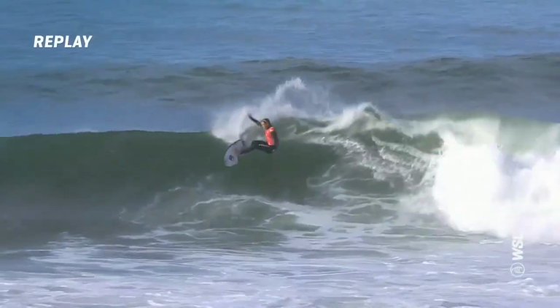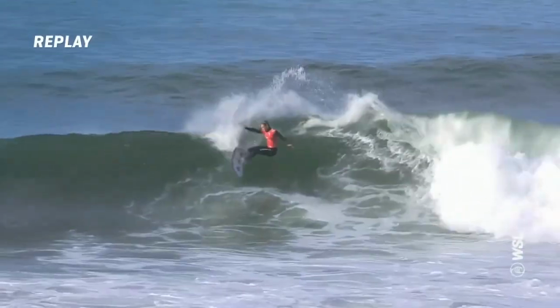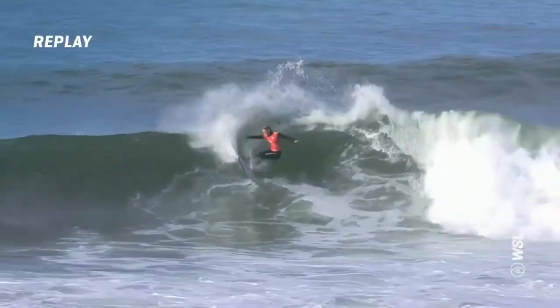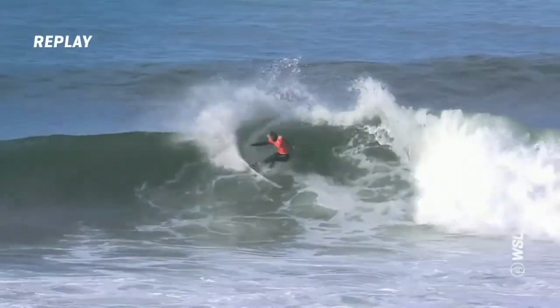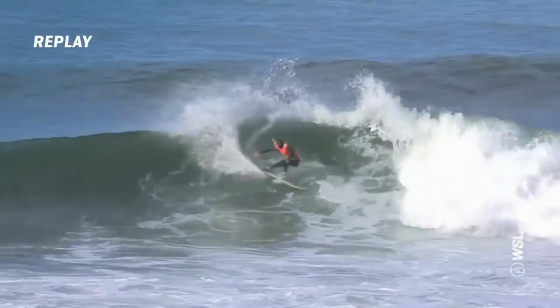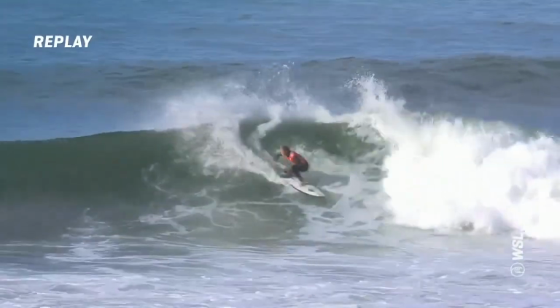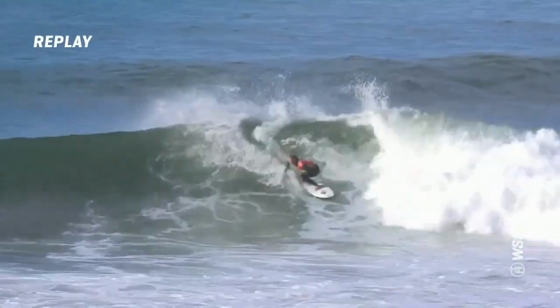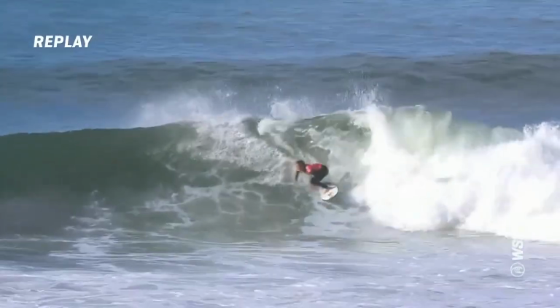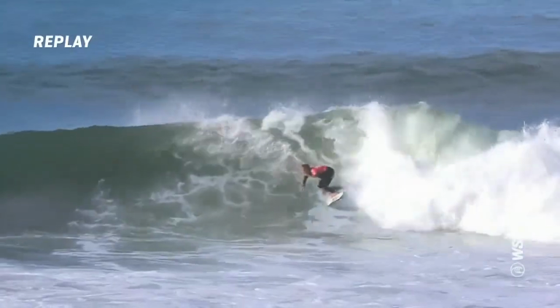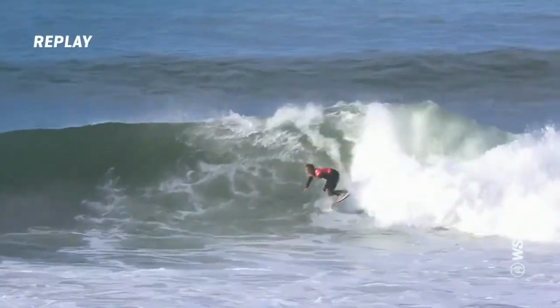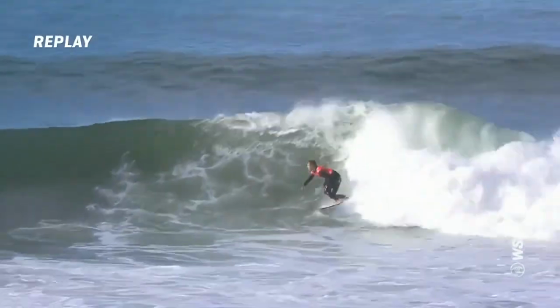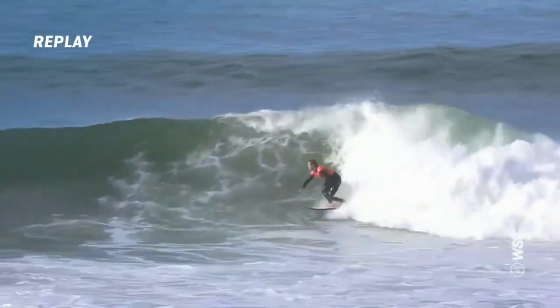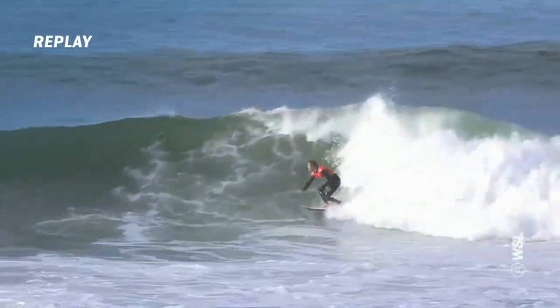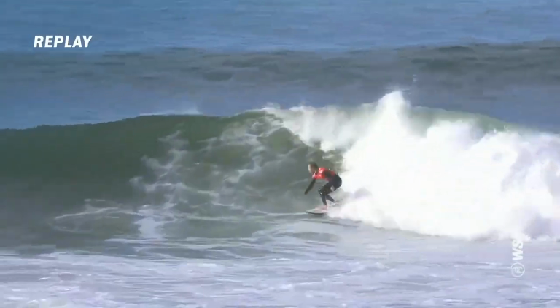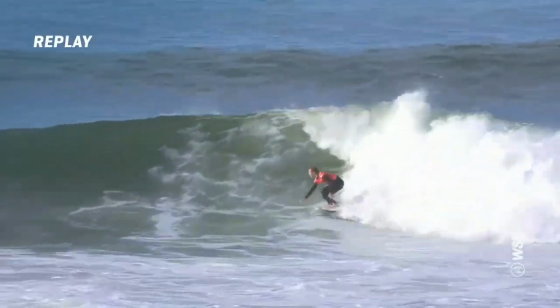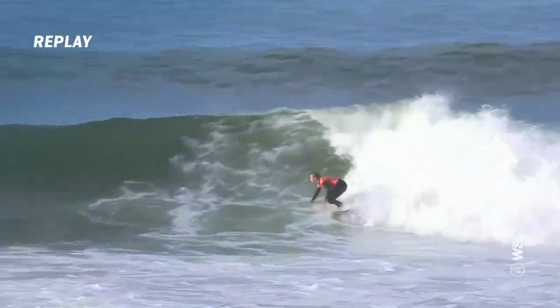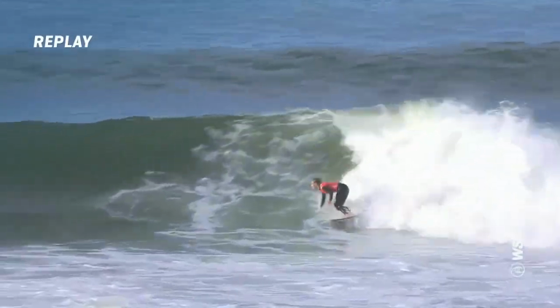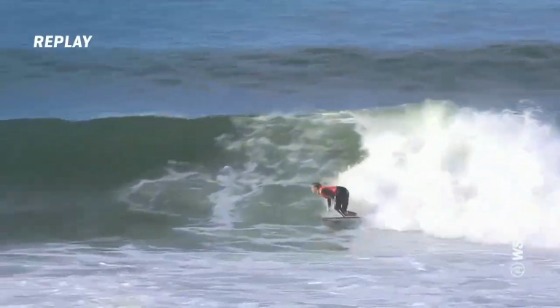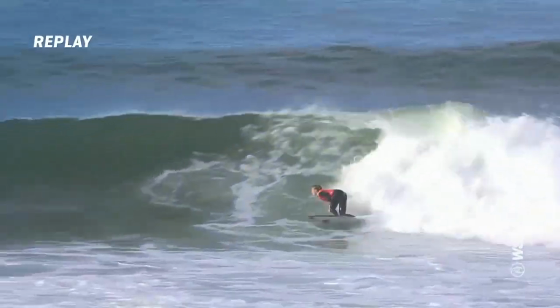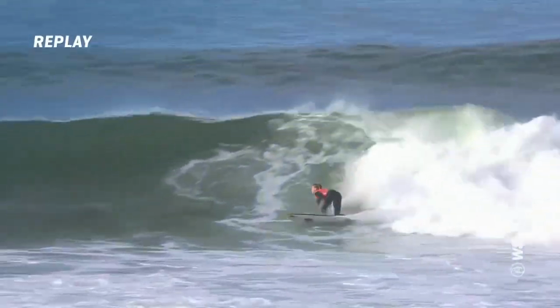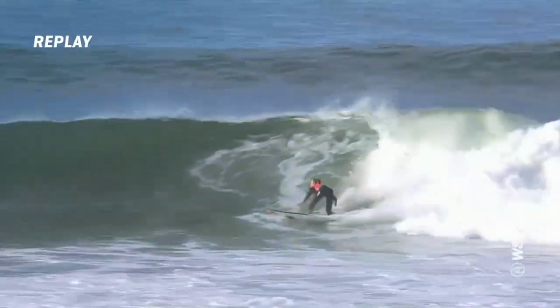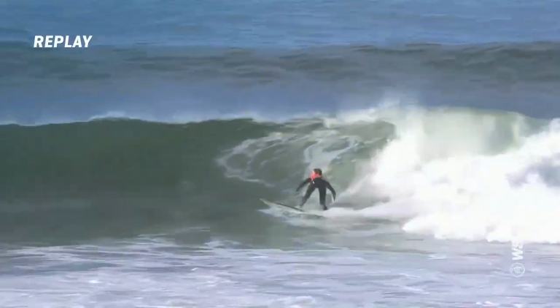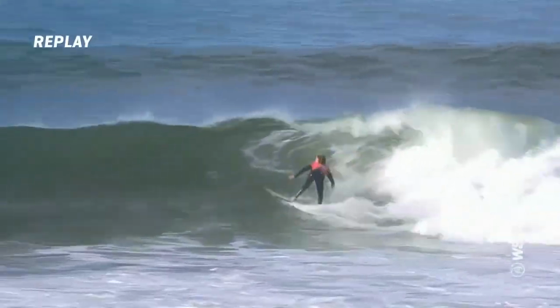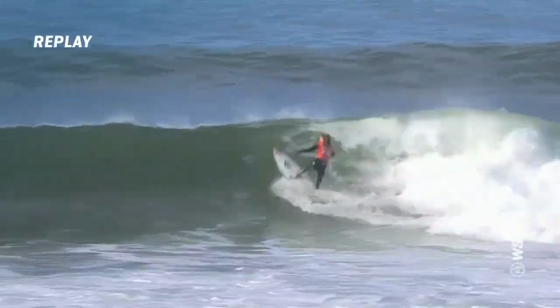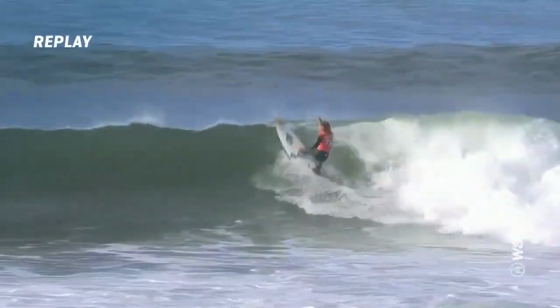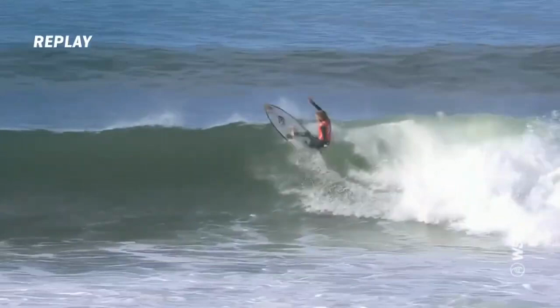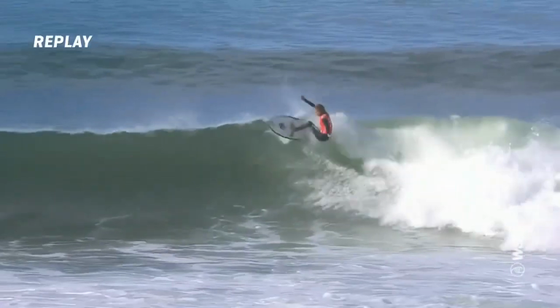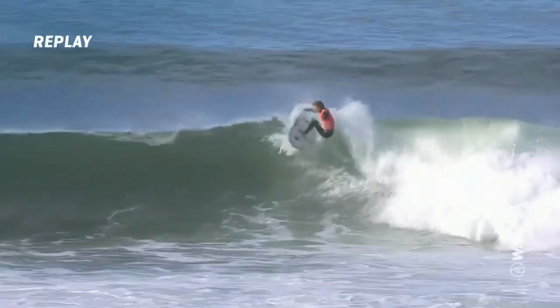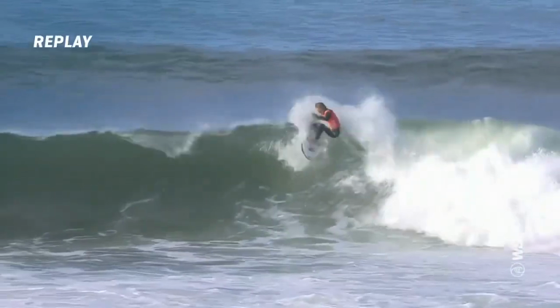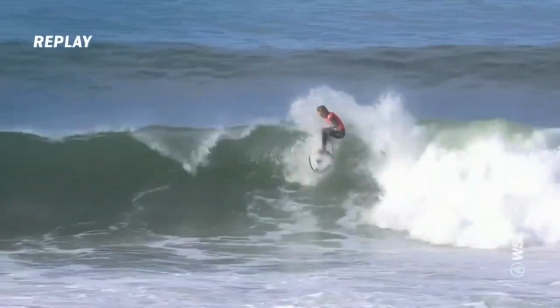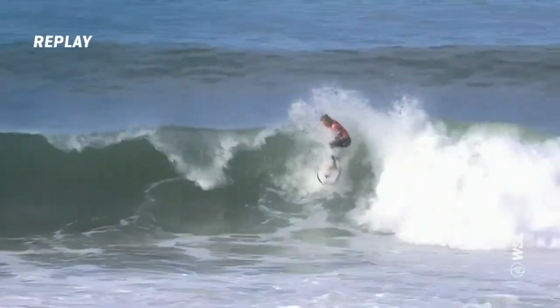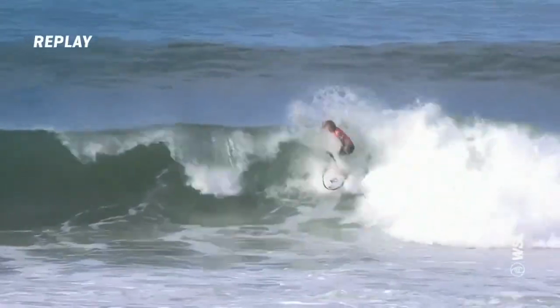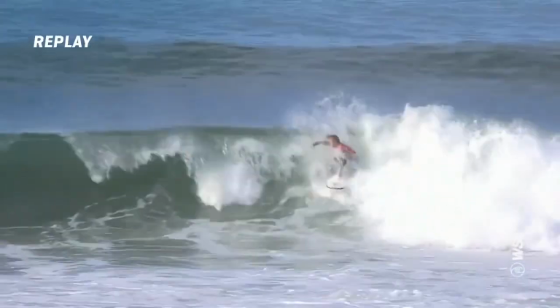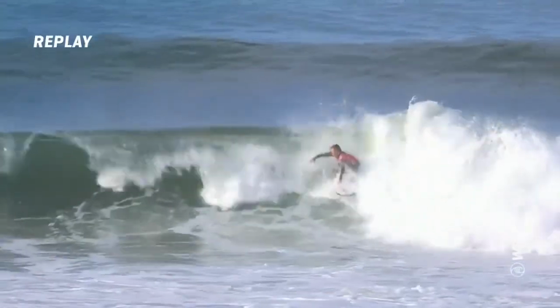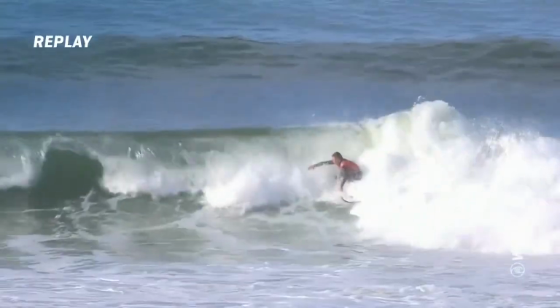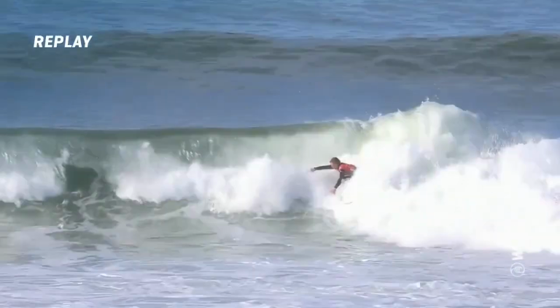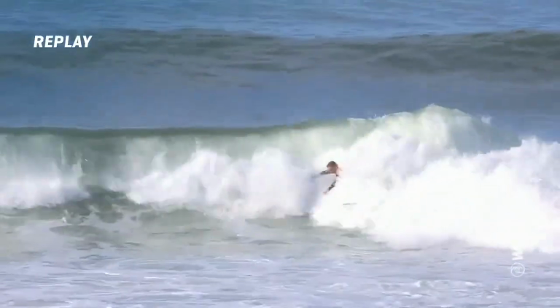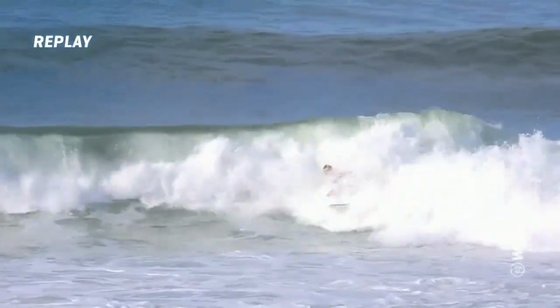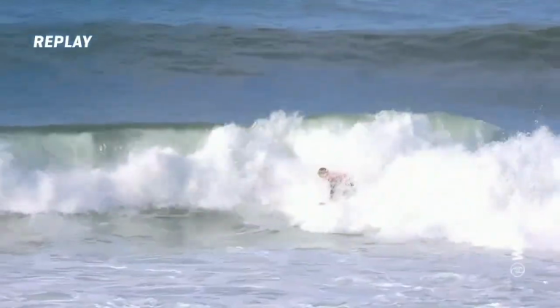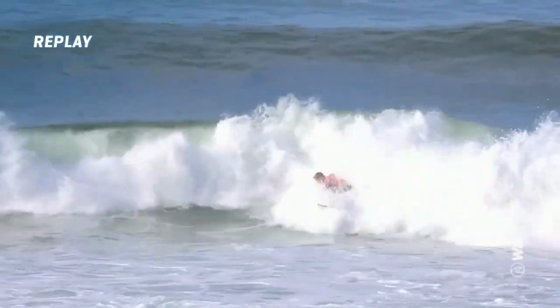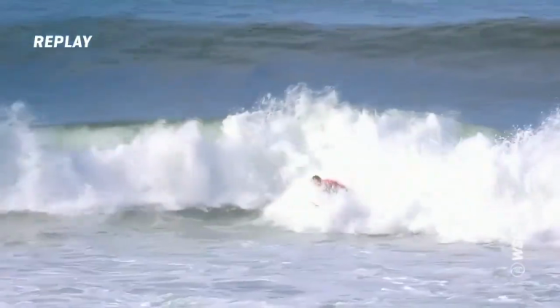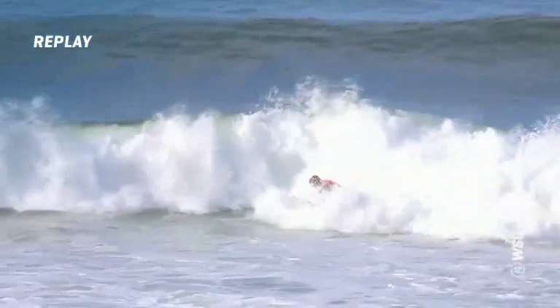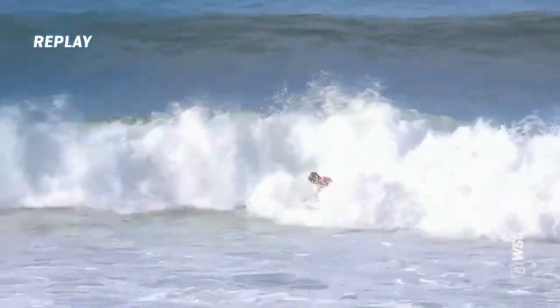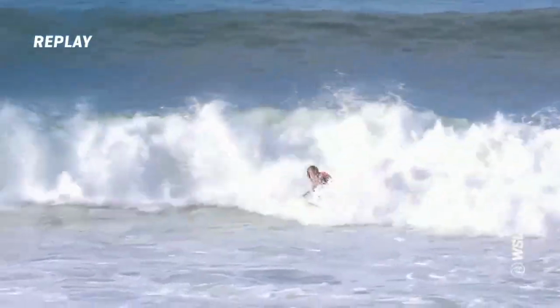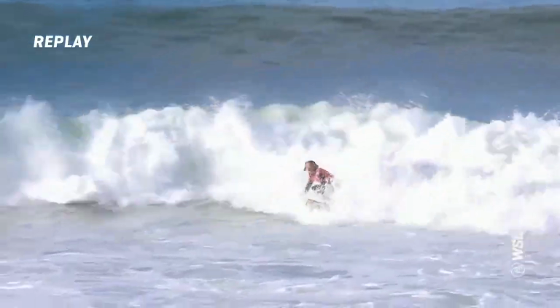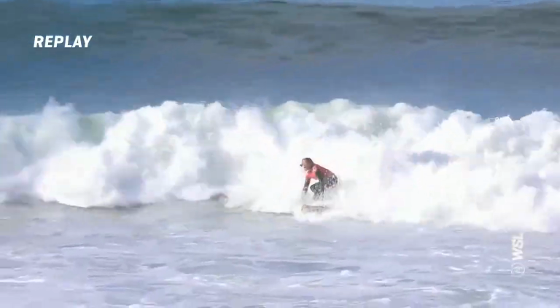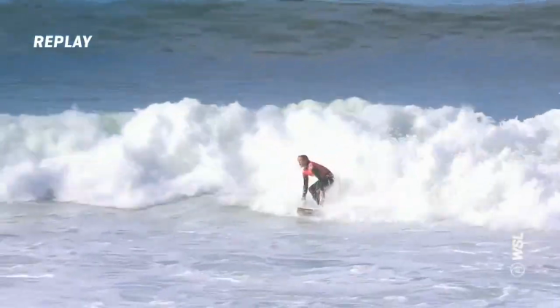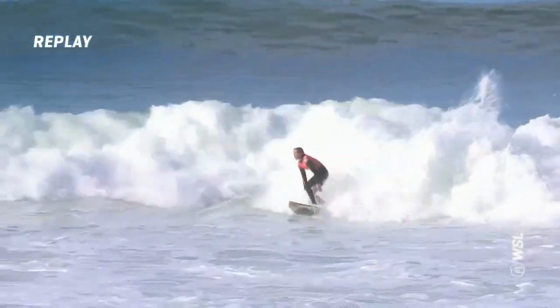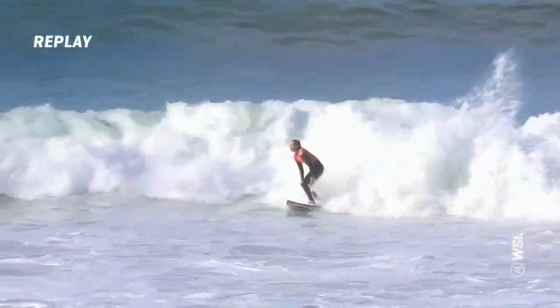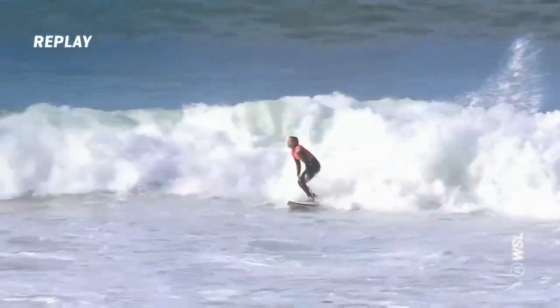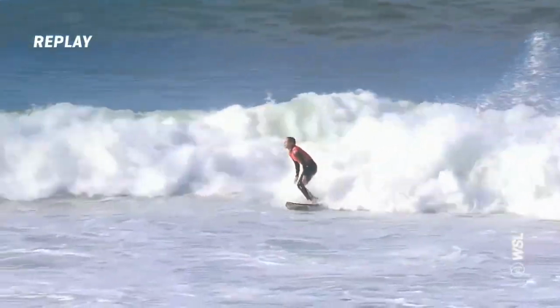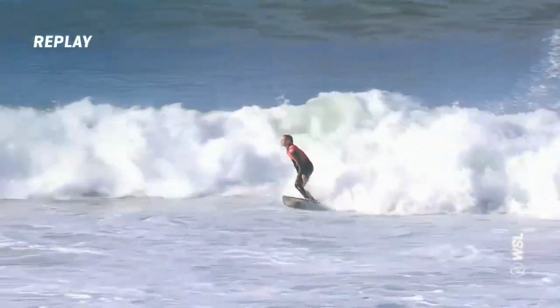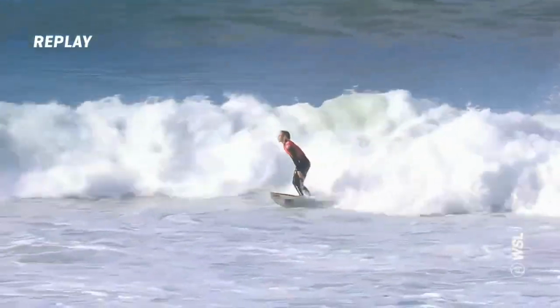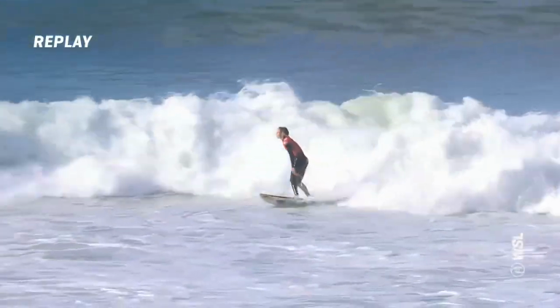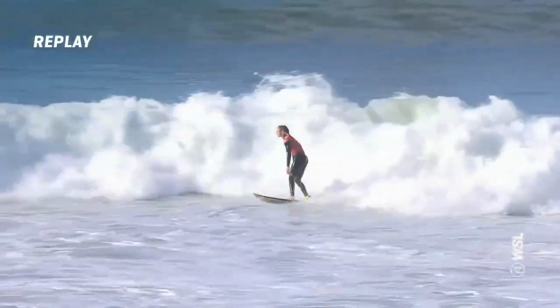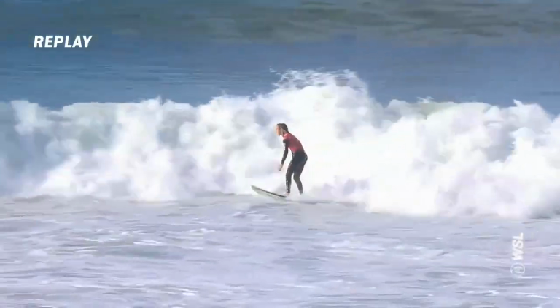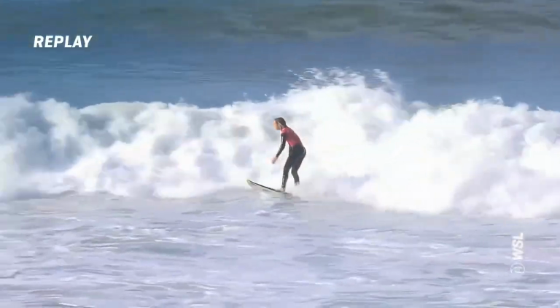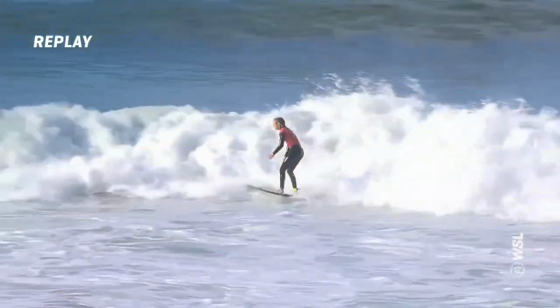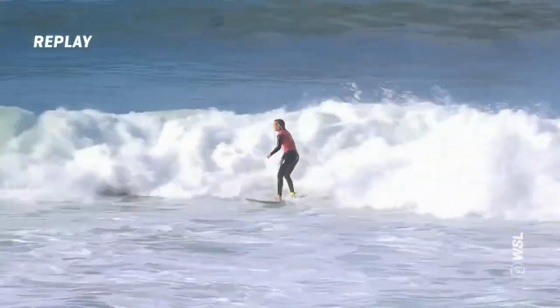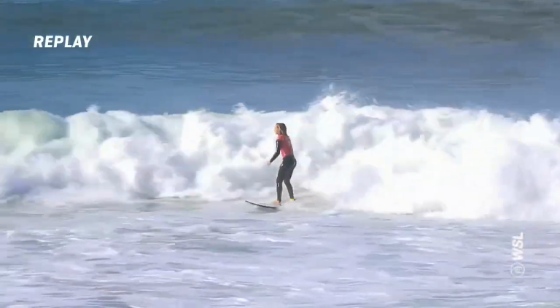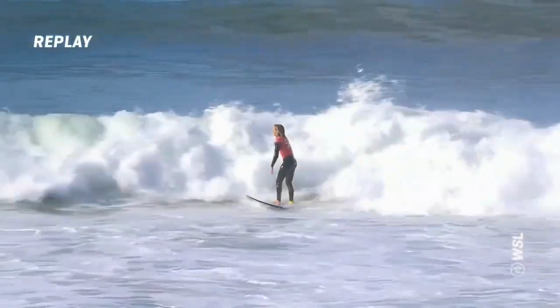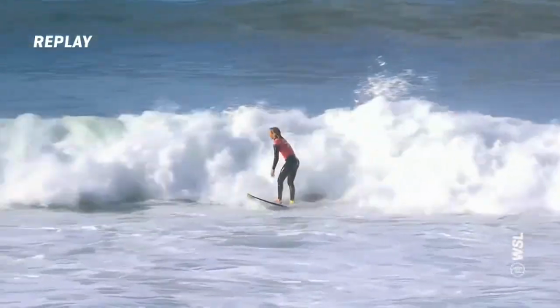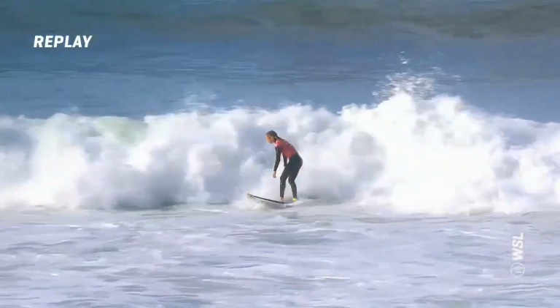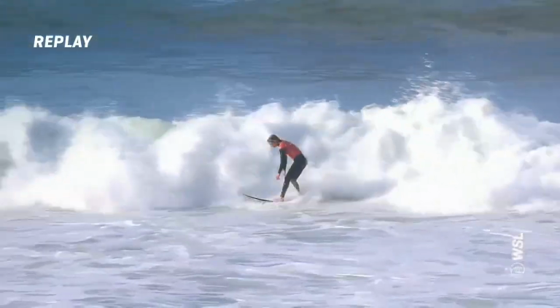Jams it with a little layback hack. Comes around for a third. Really aggressive on this wave. And tags the finish. What an incredible ride.